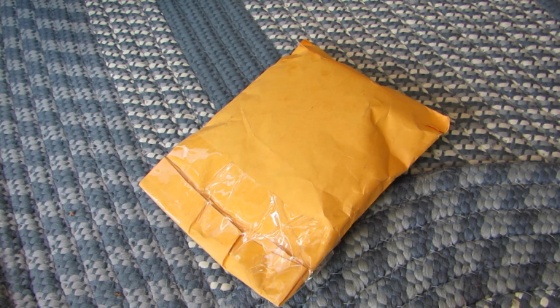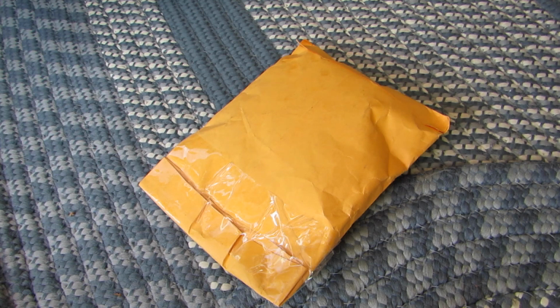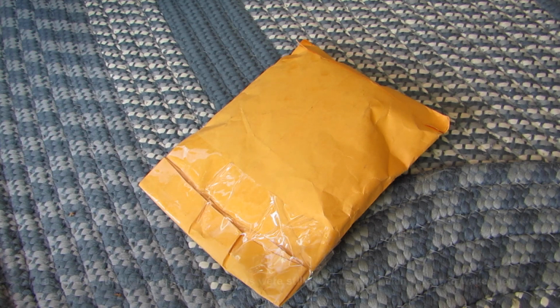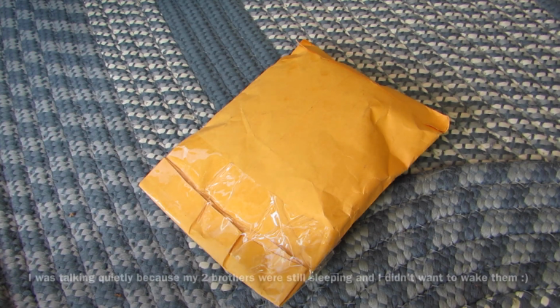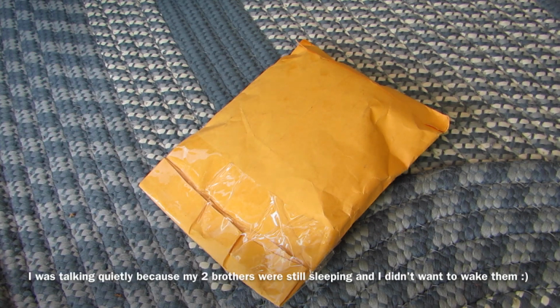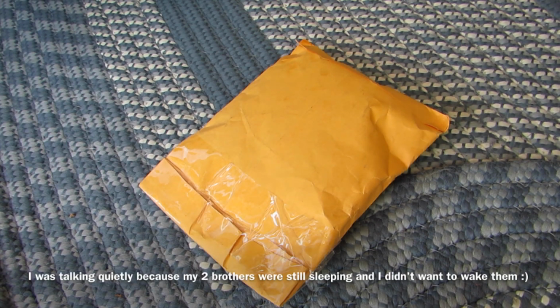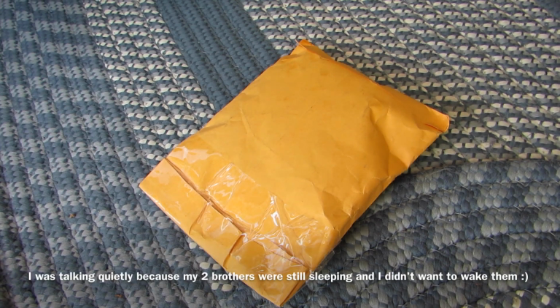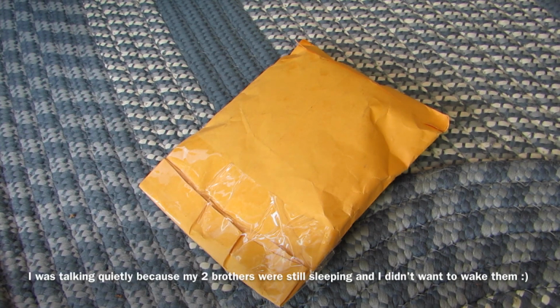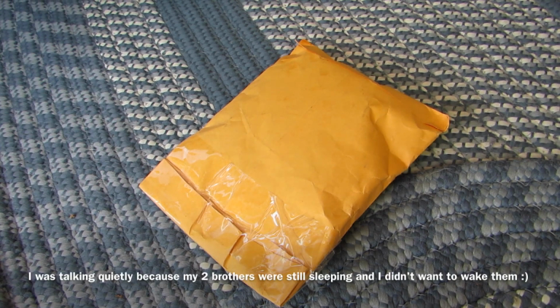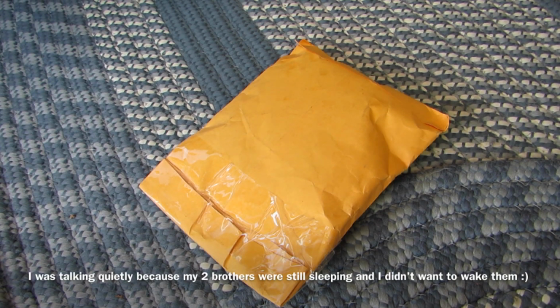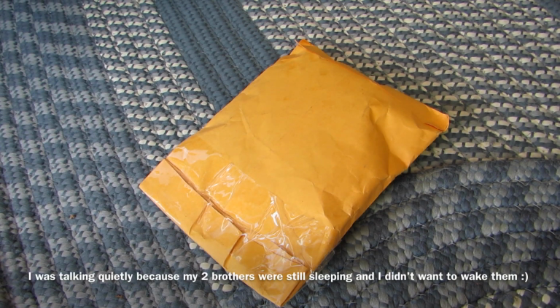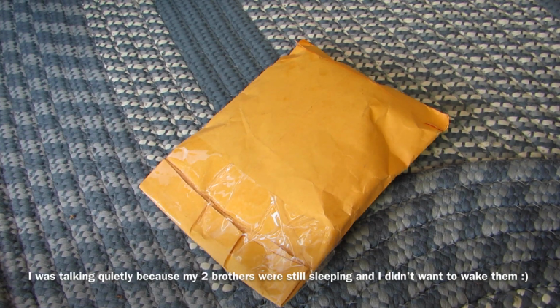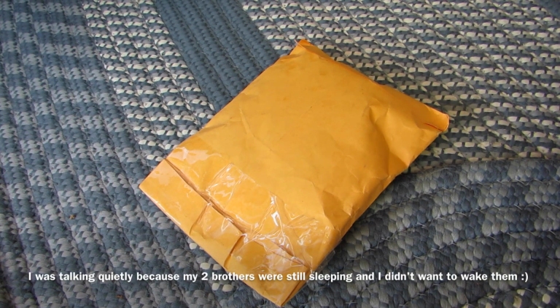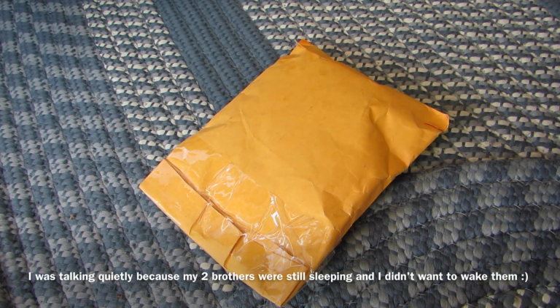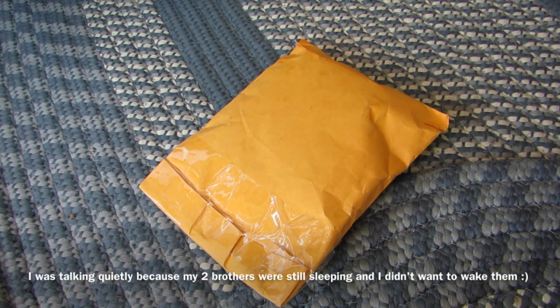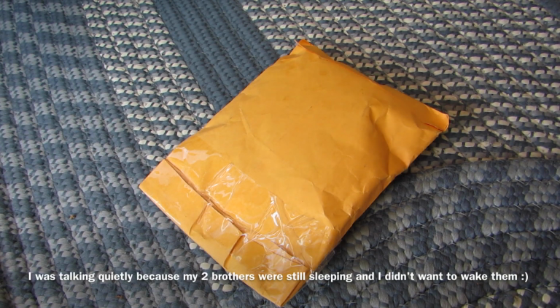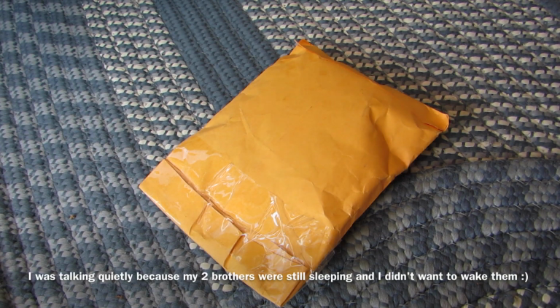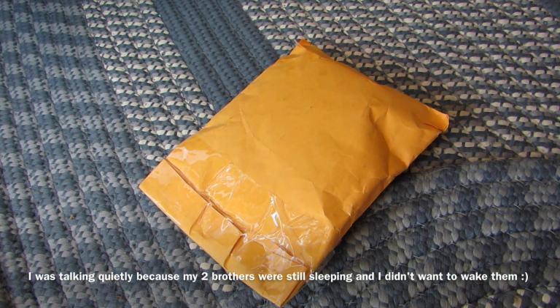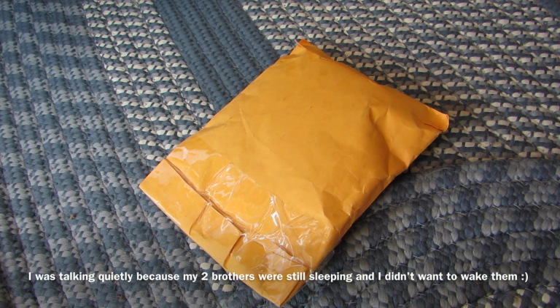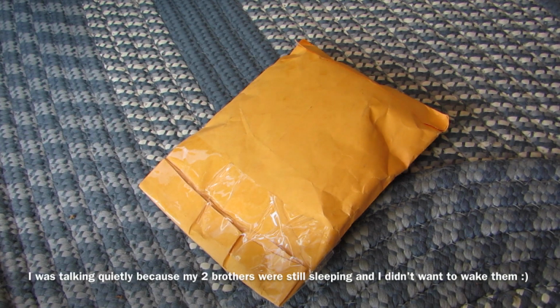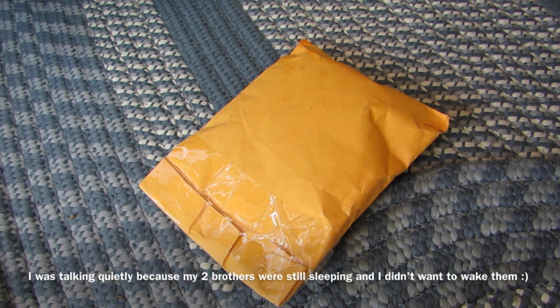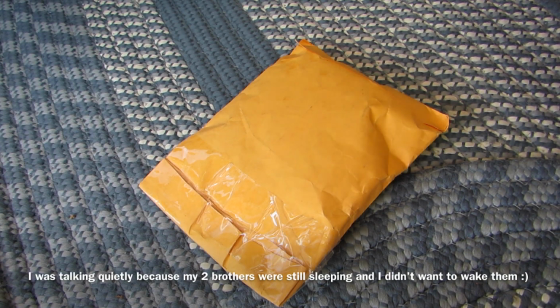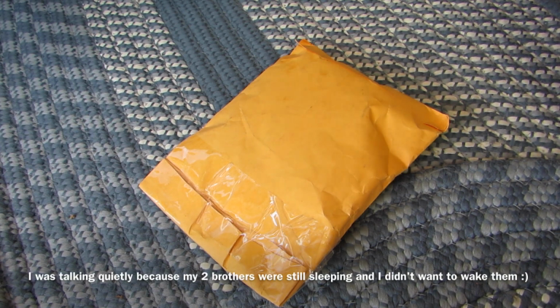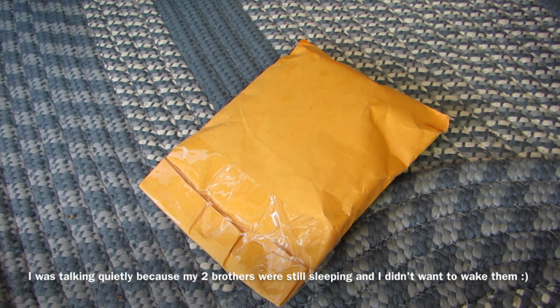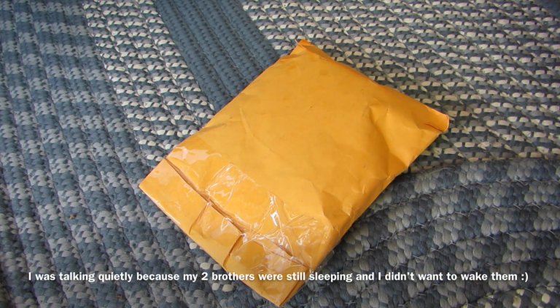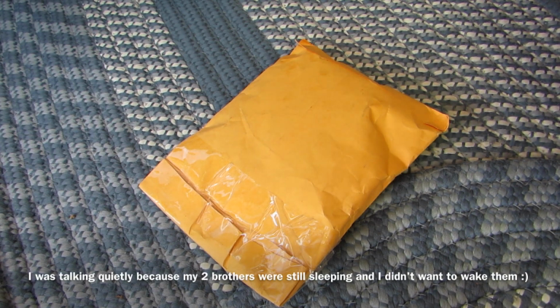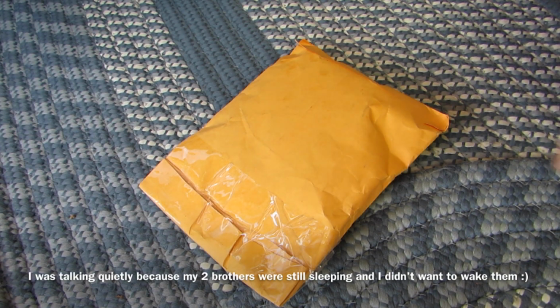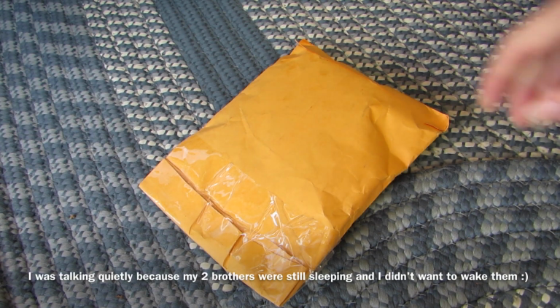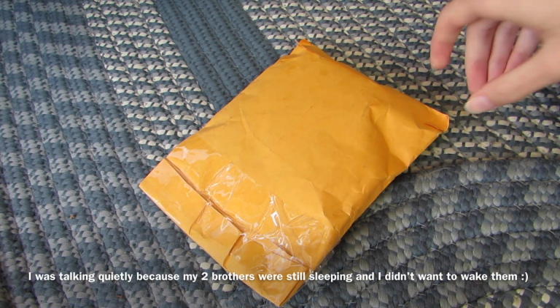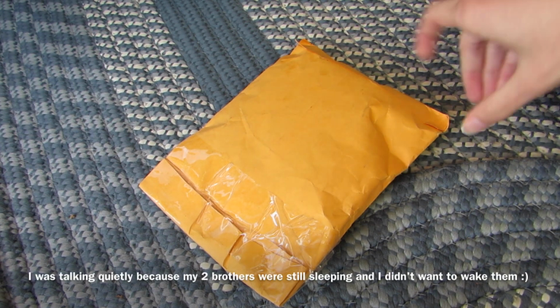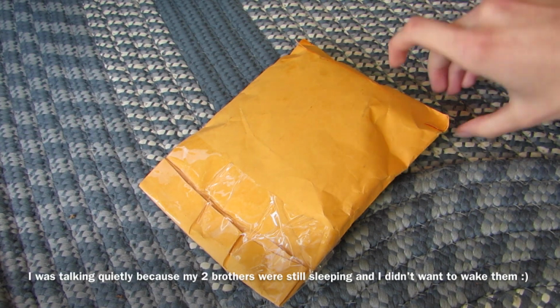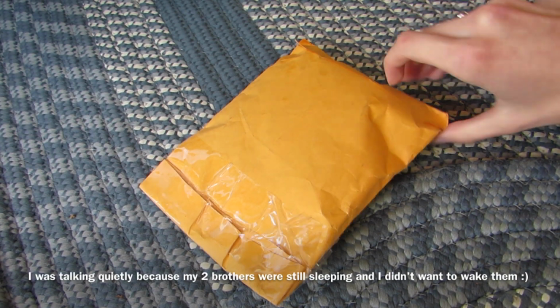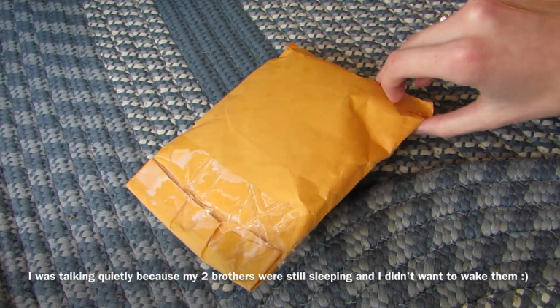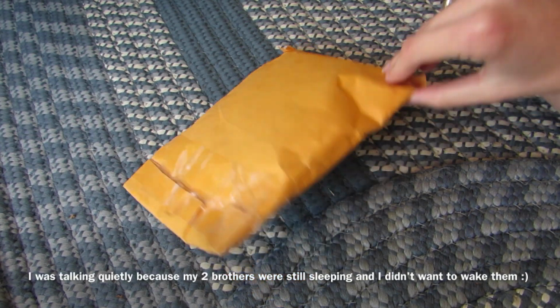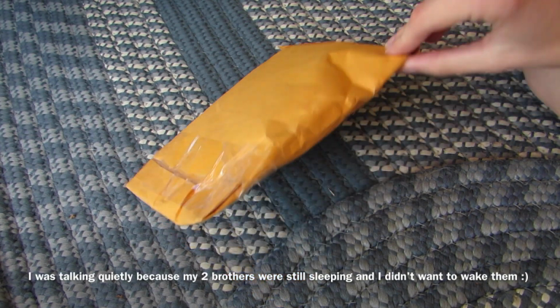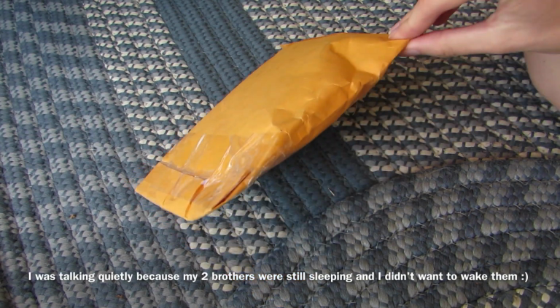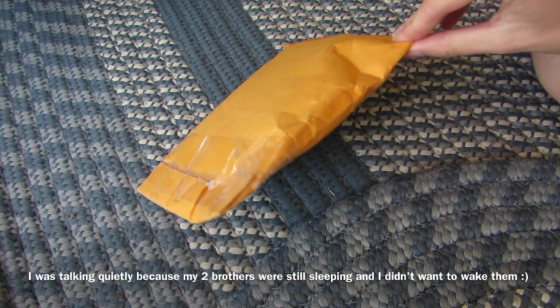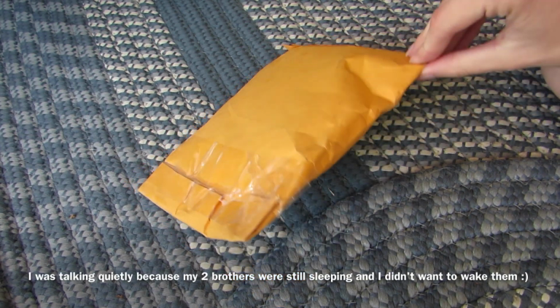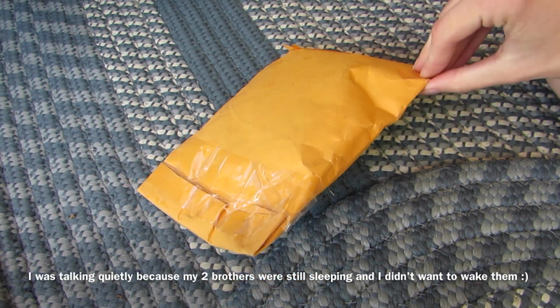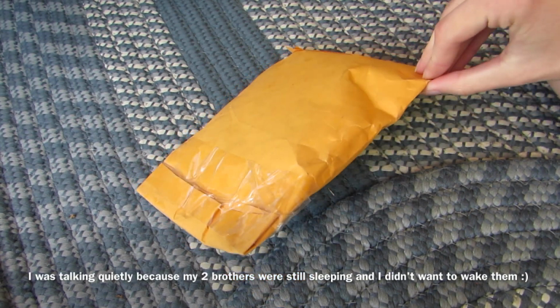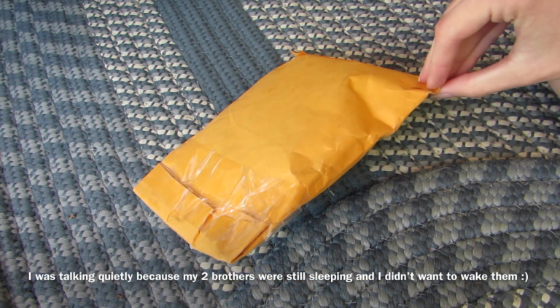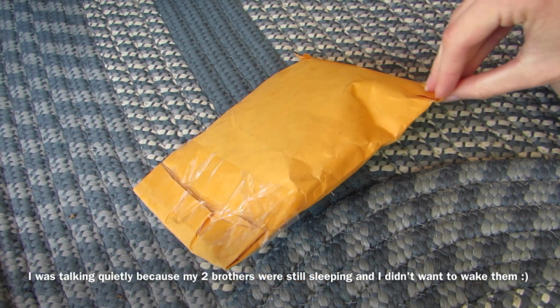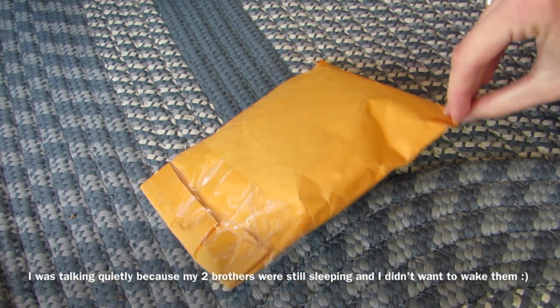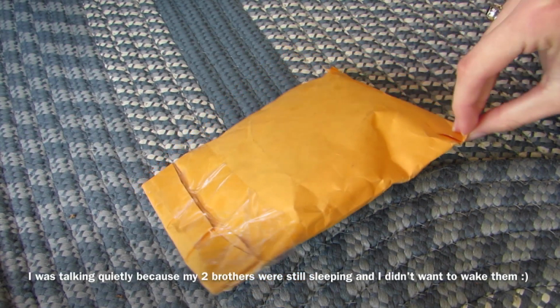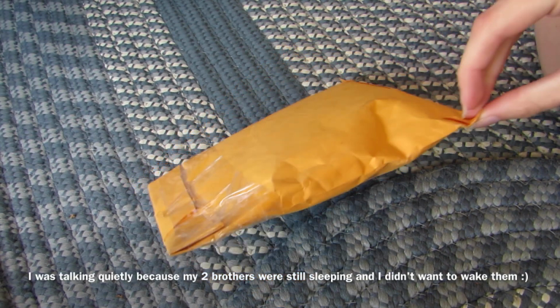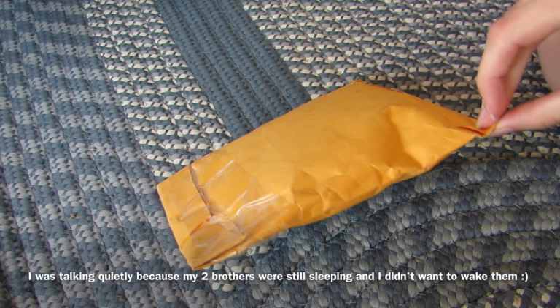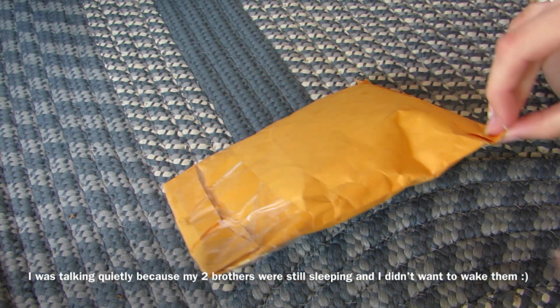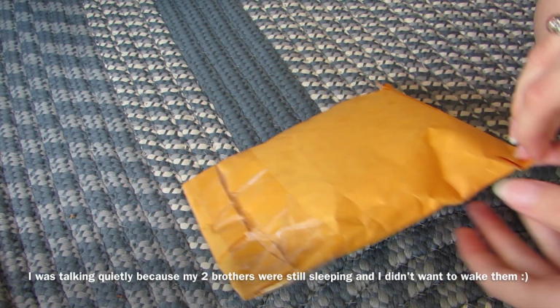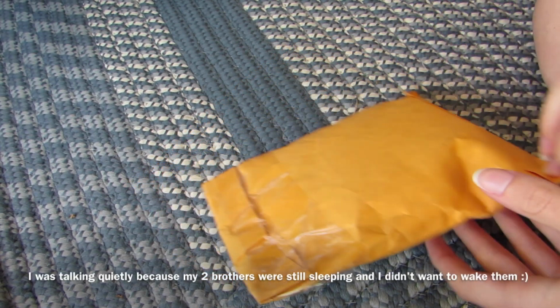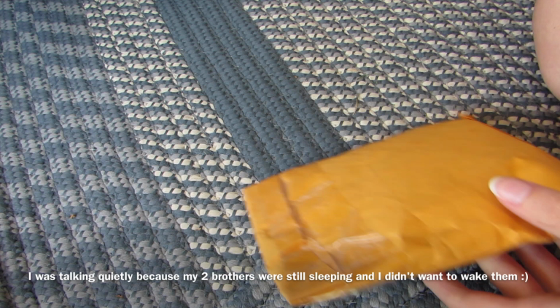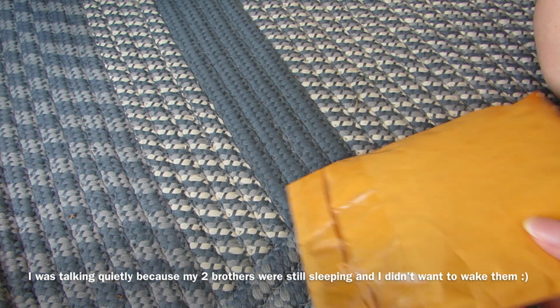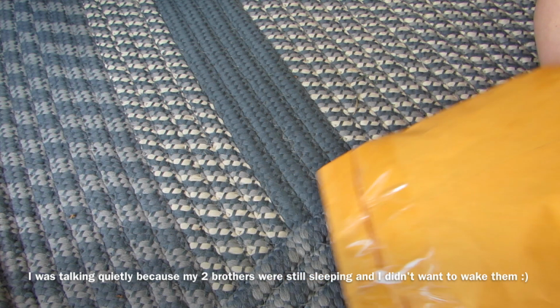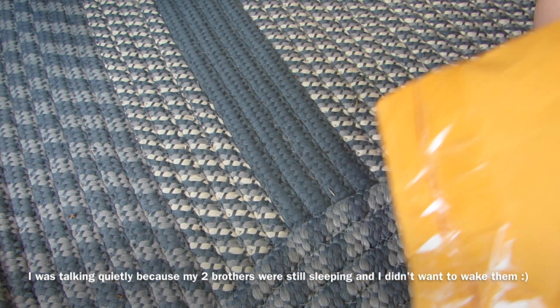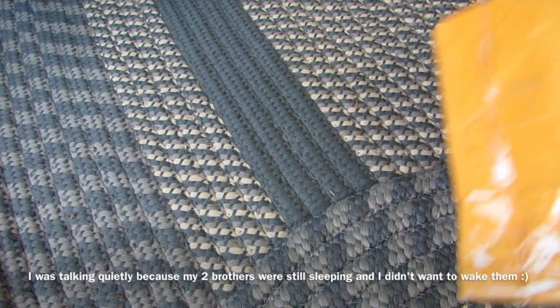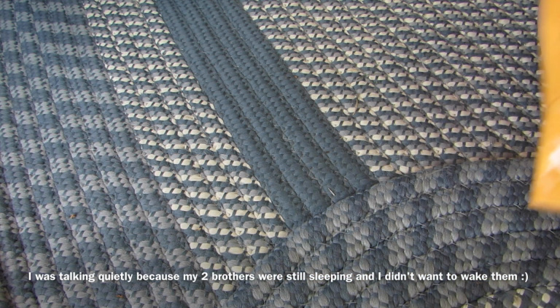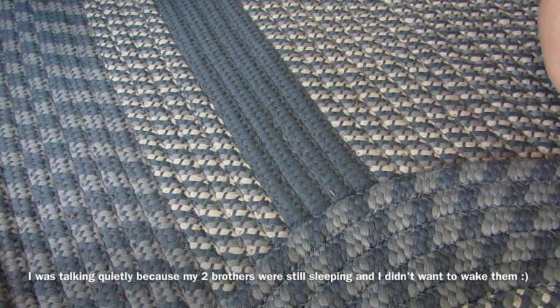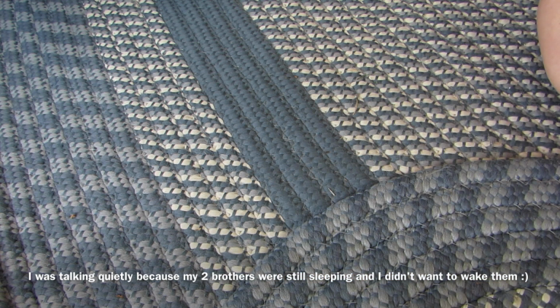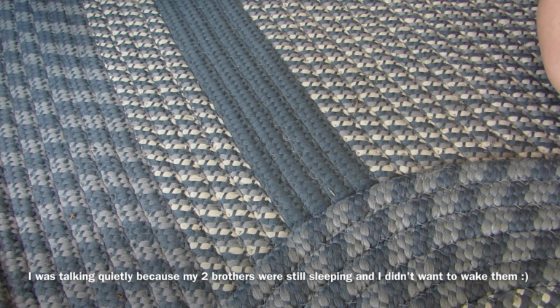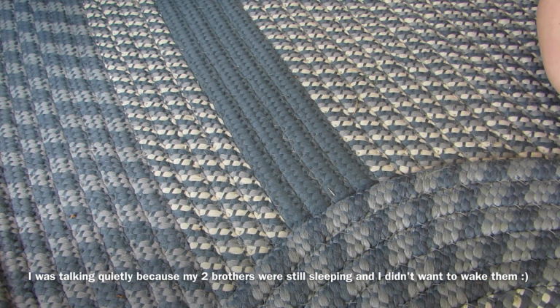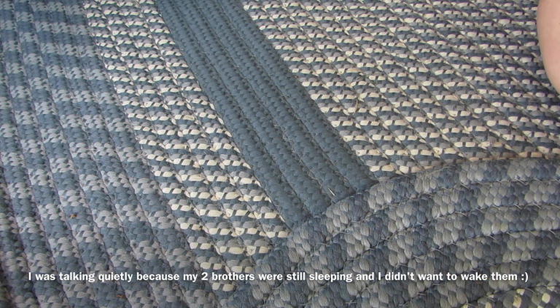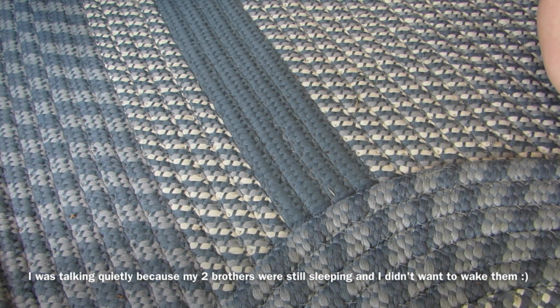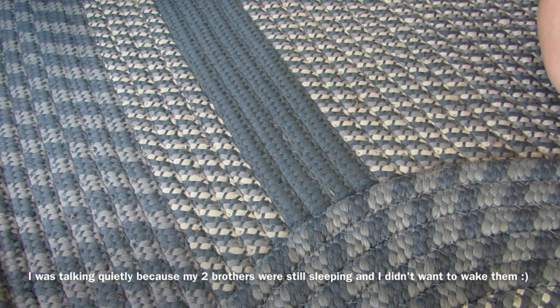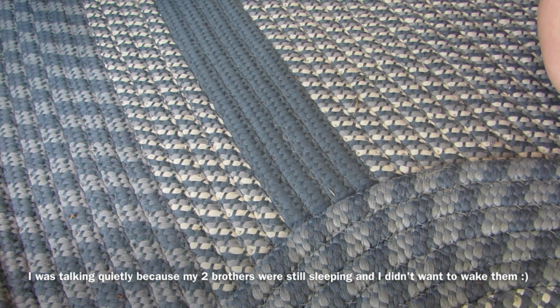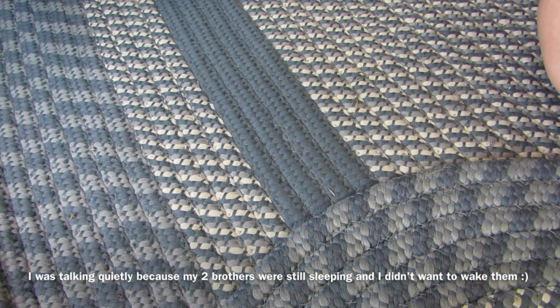Alright, hey guys, so this is going to be a quick video of me opening this that came in the mail today.